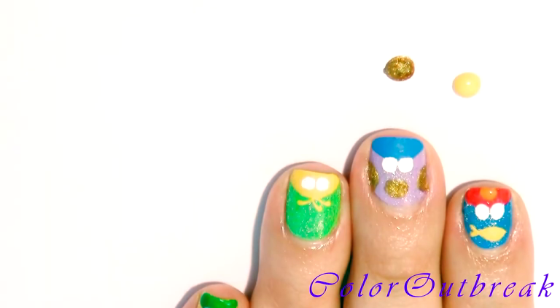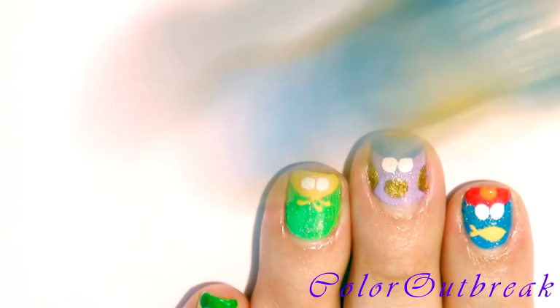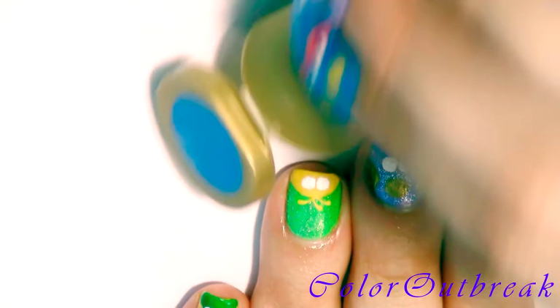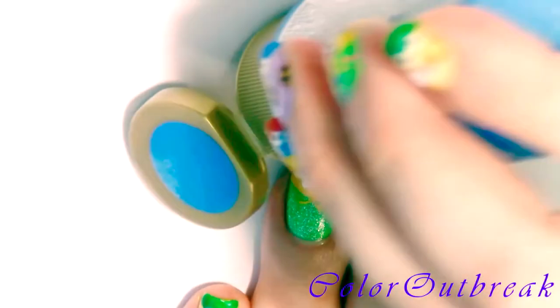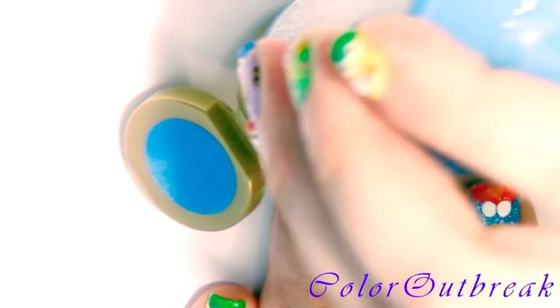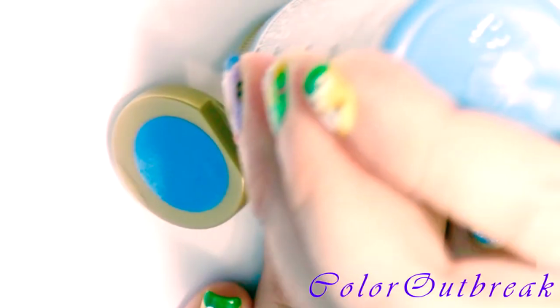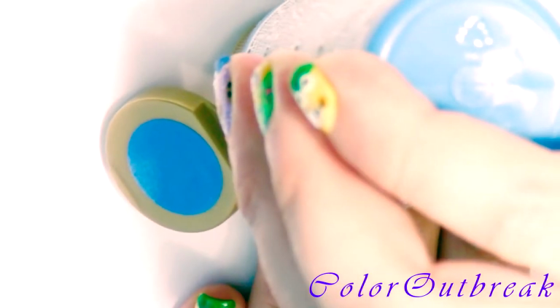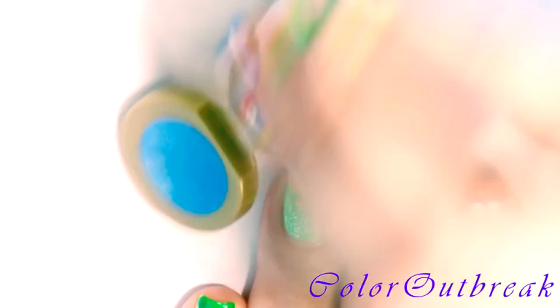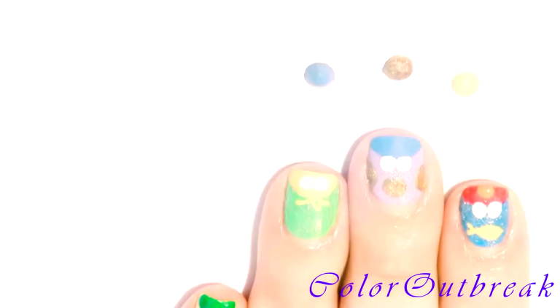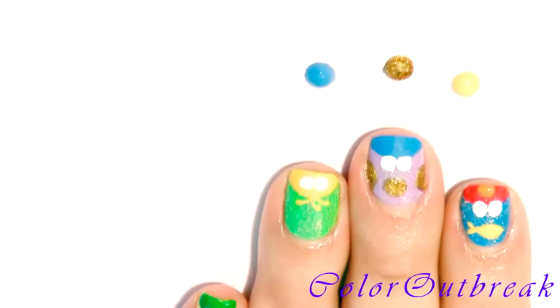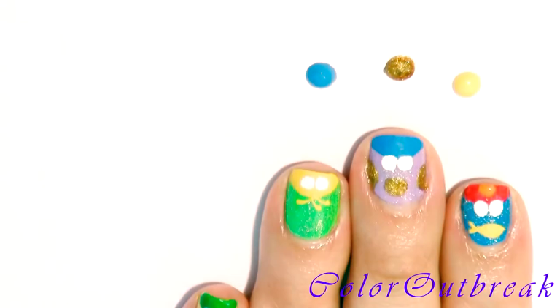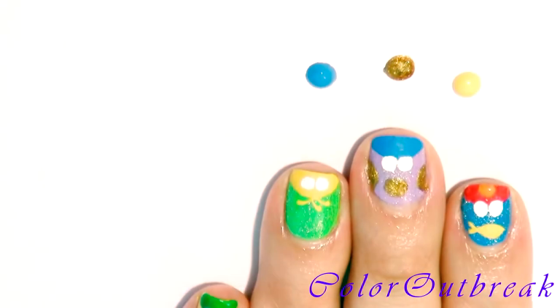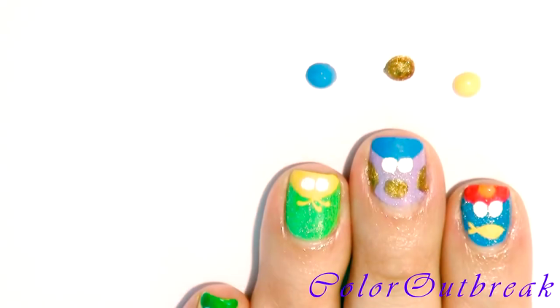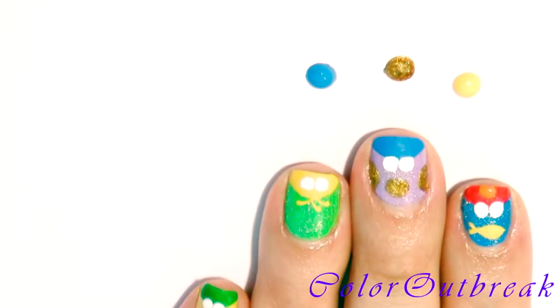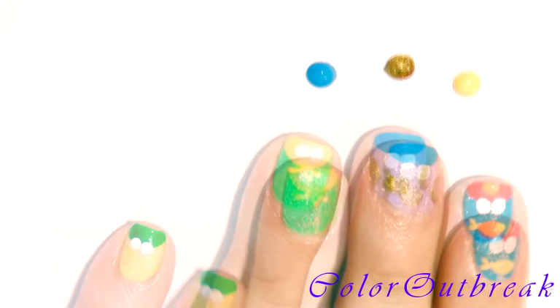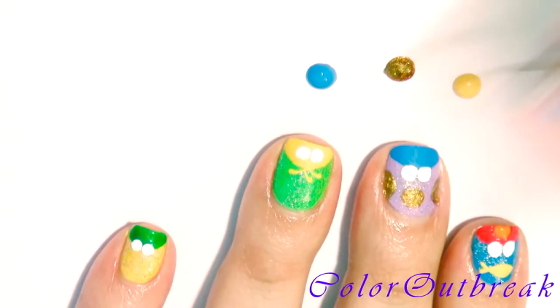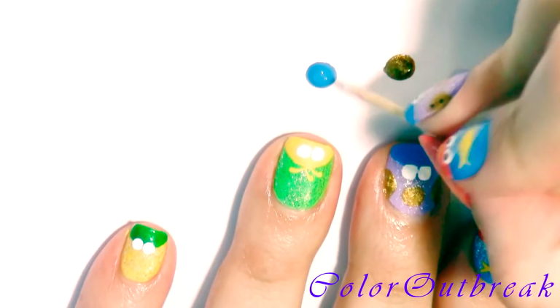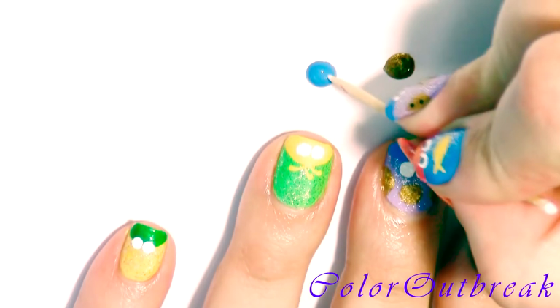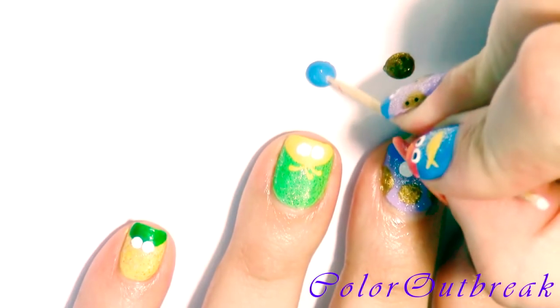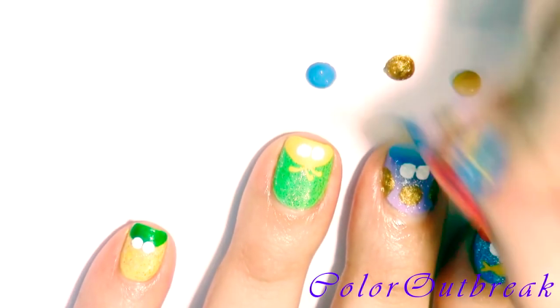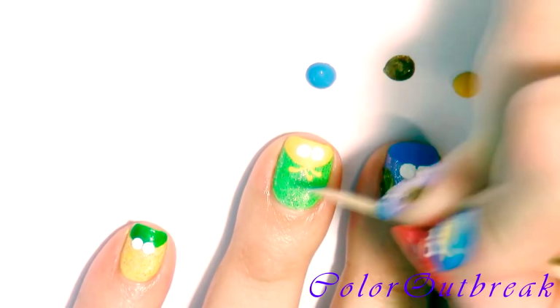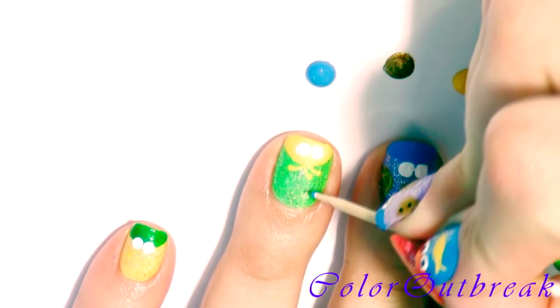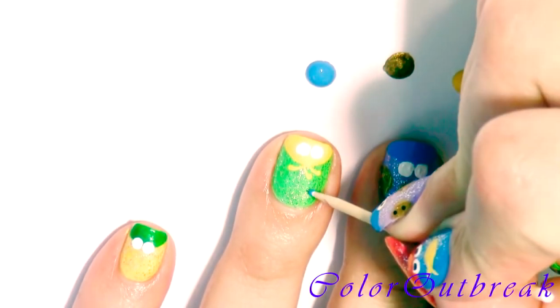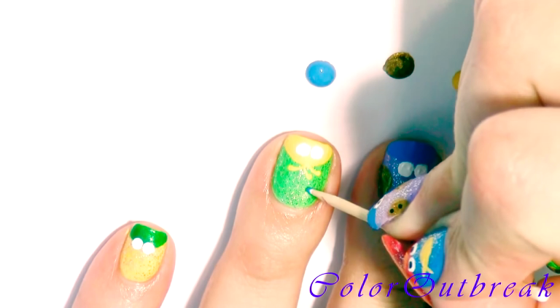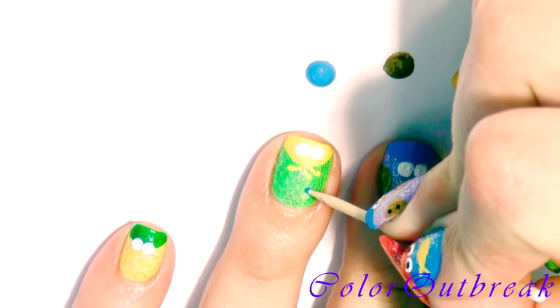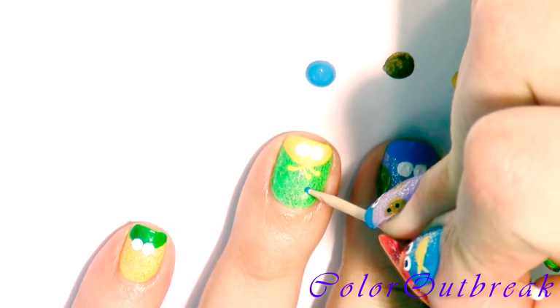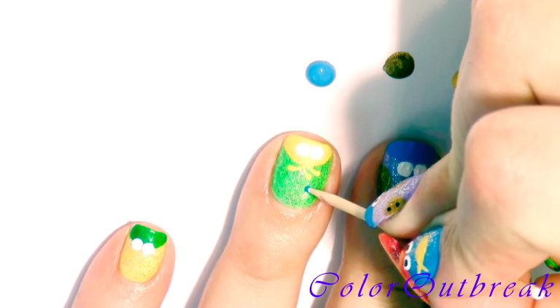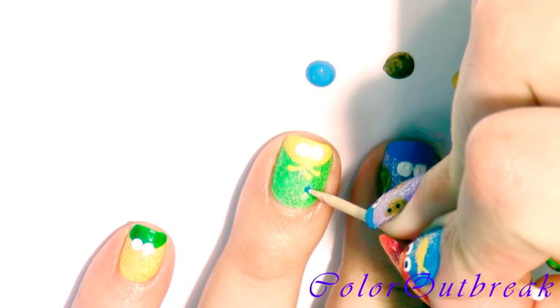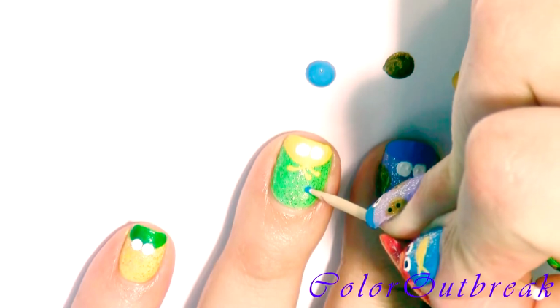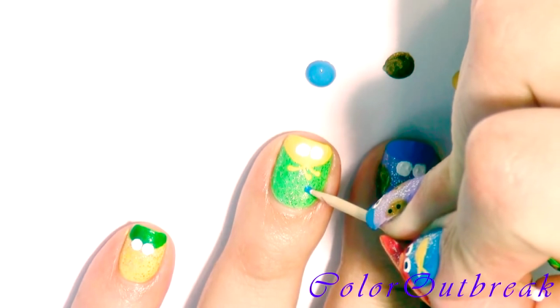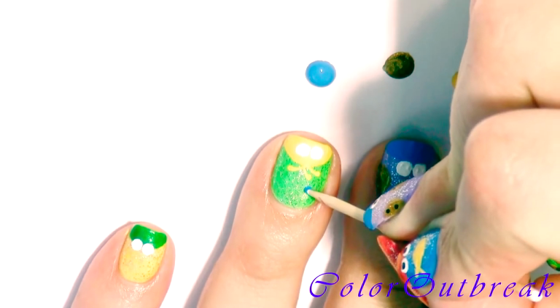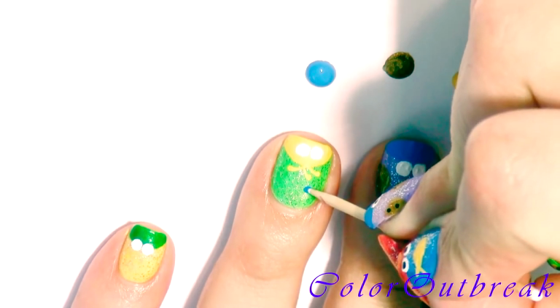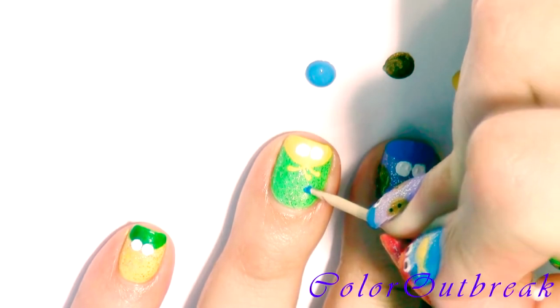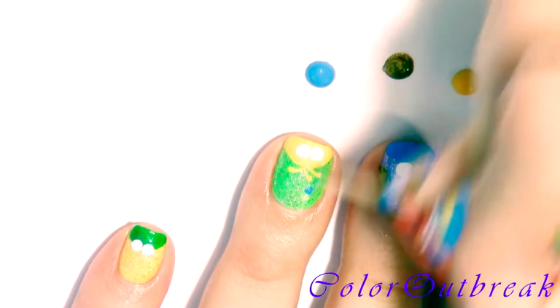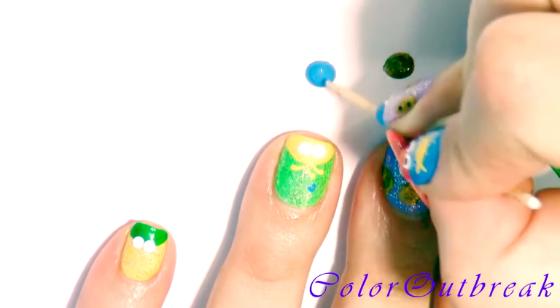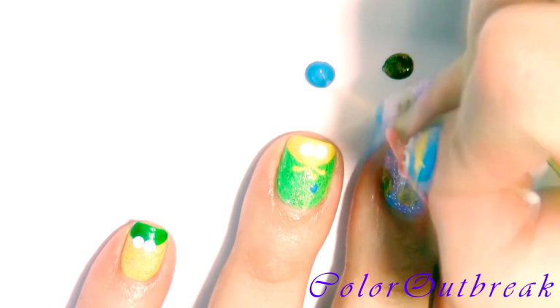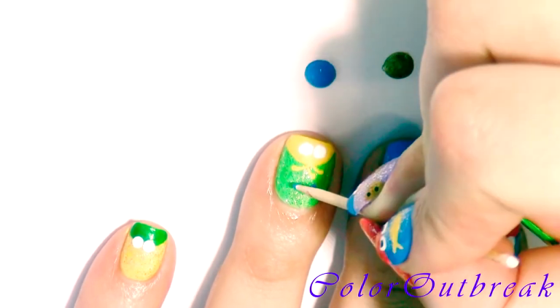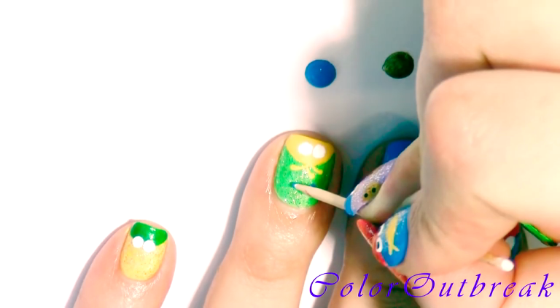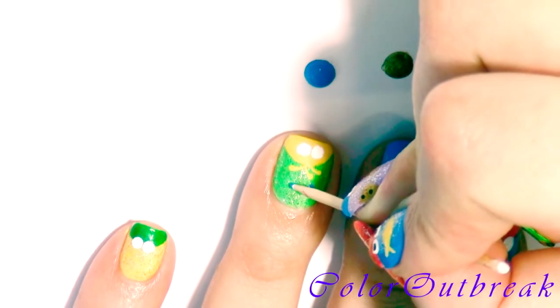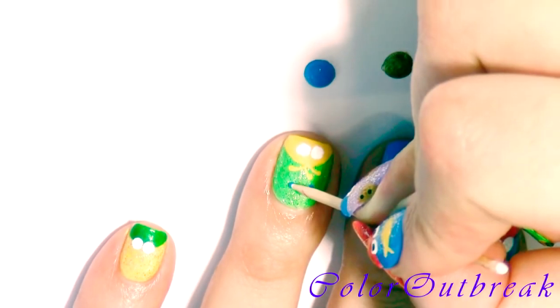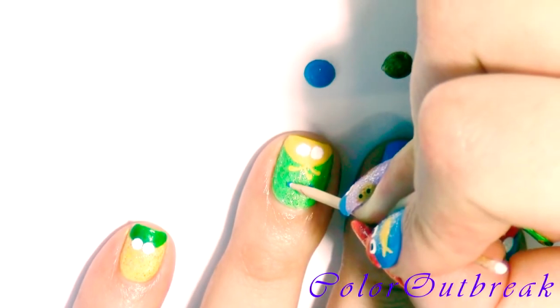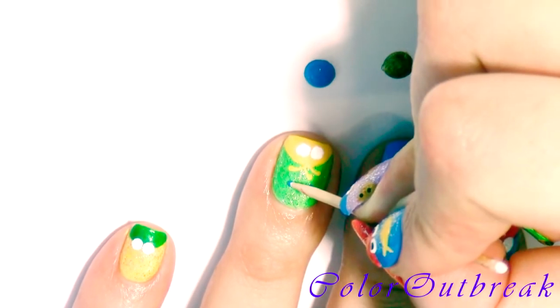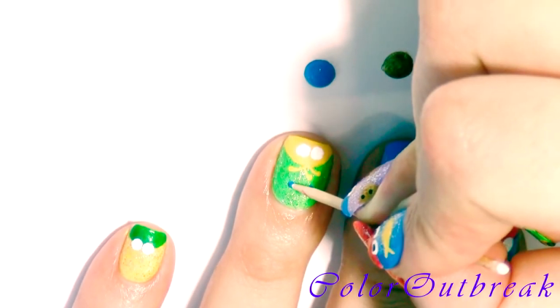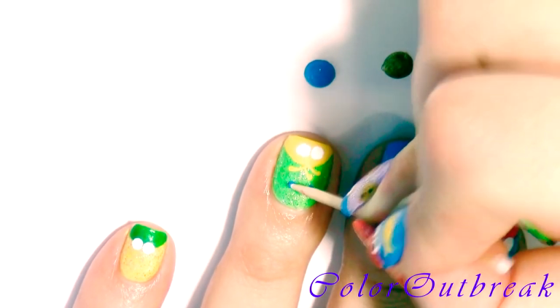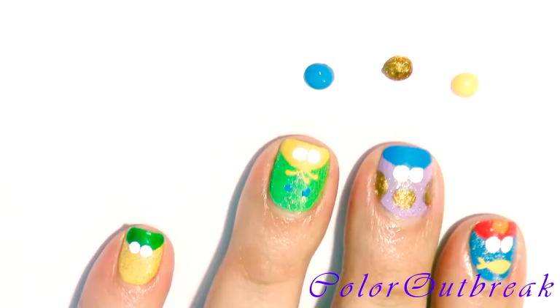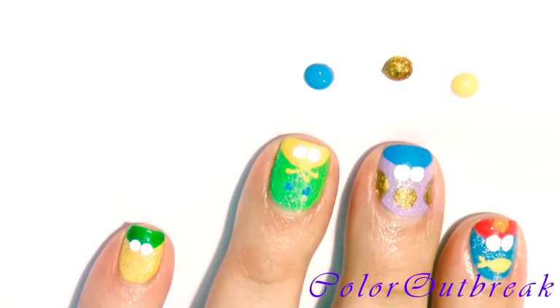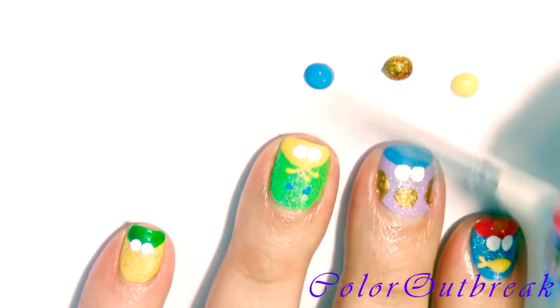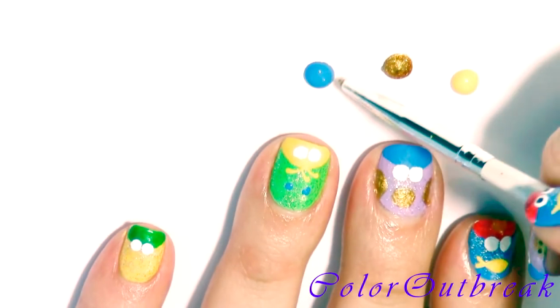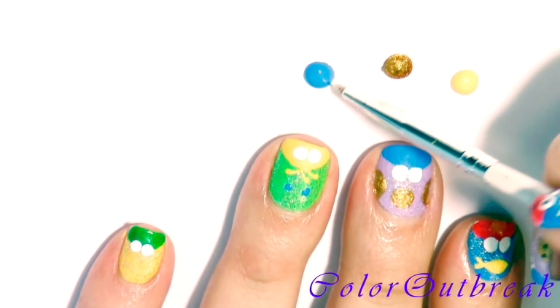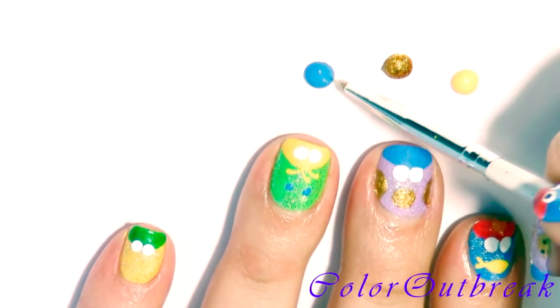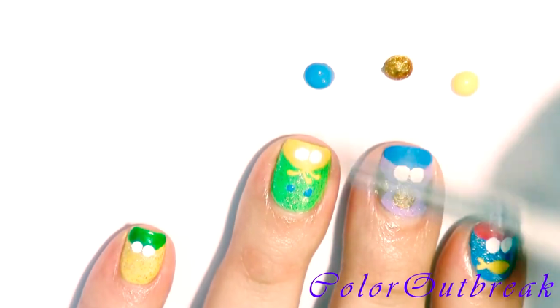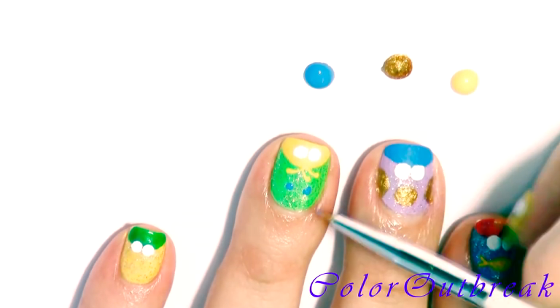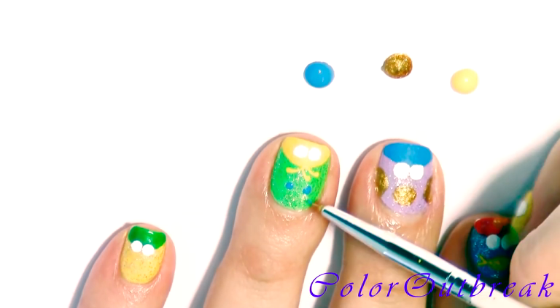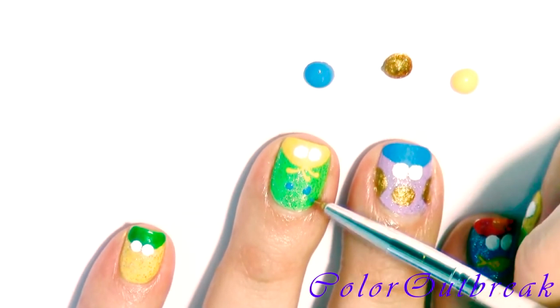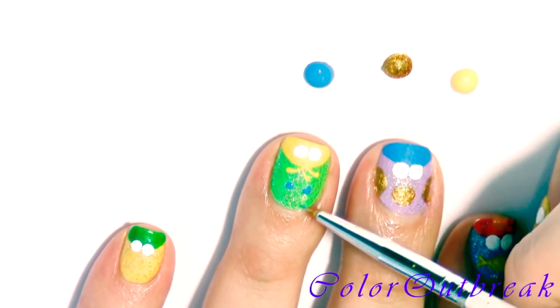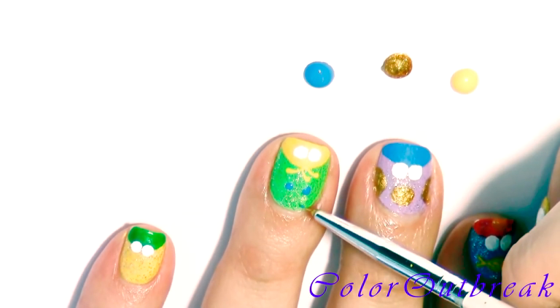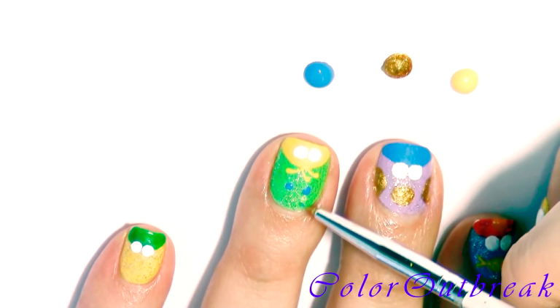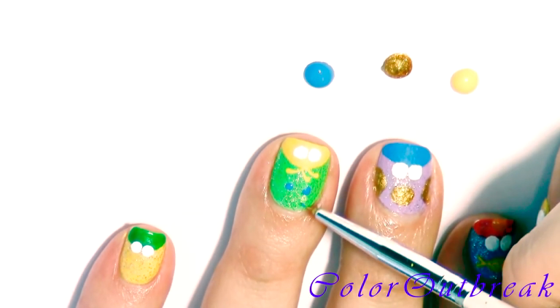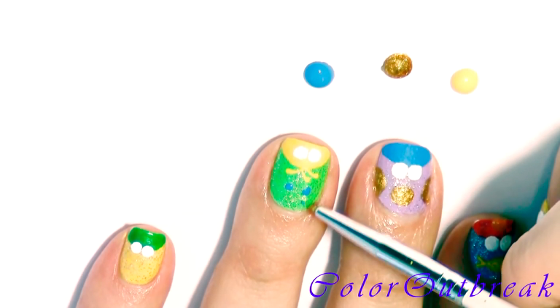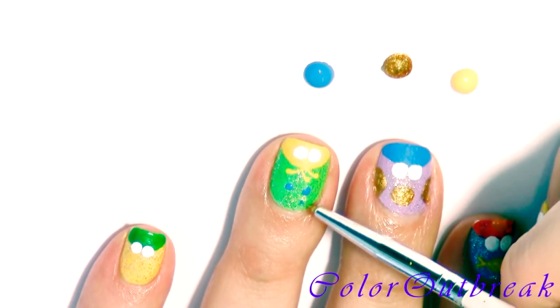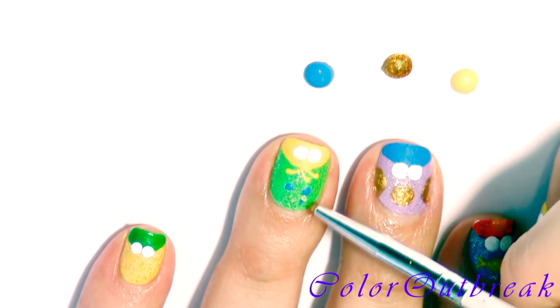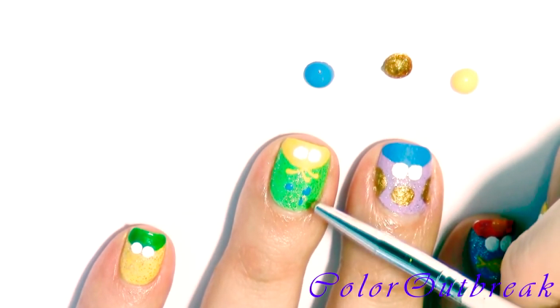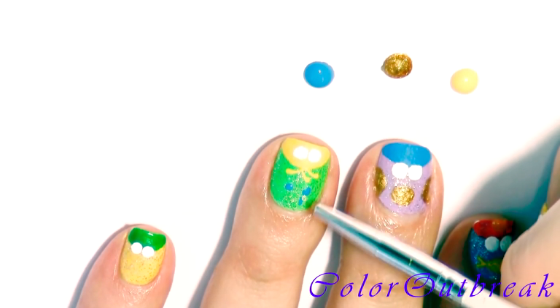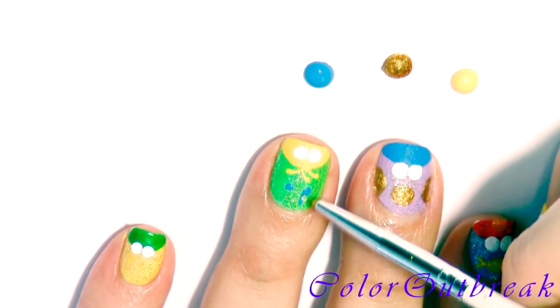Now I'm going to be creating music notes. Starting with a blue color, I'm placing two dots and drawing a line on the side.